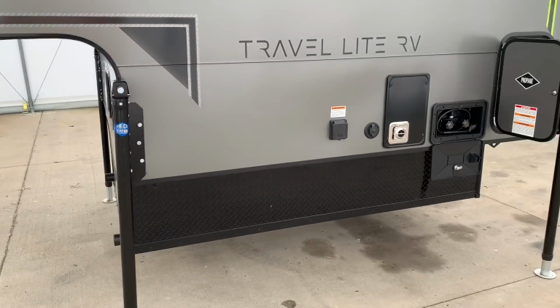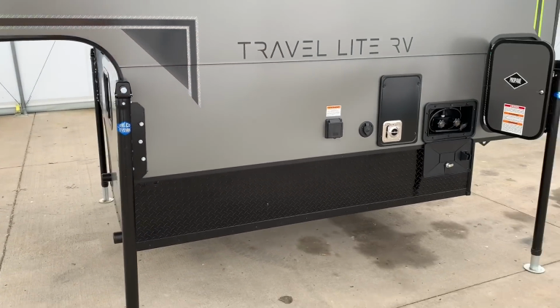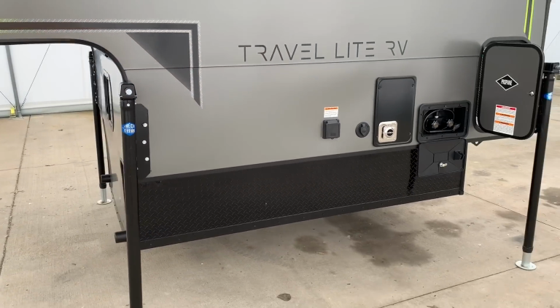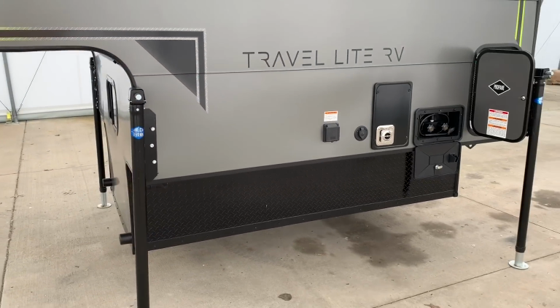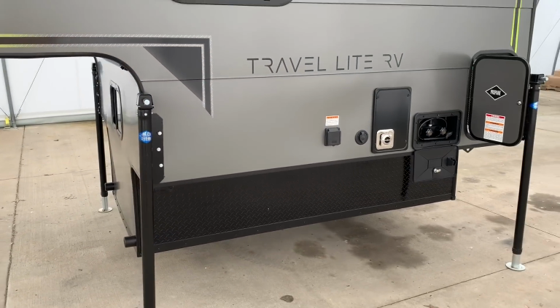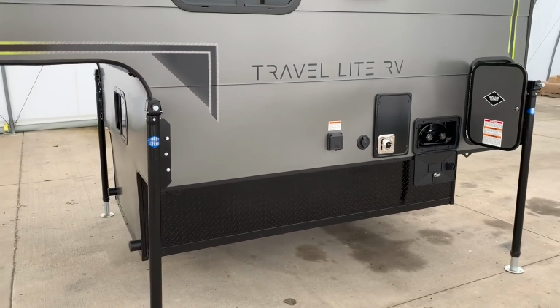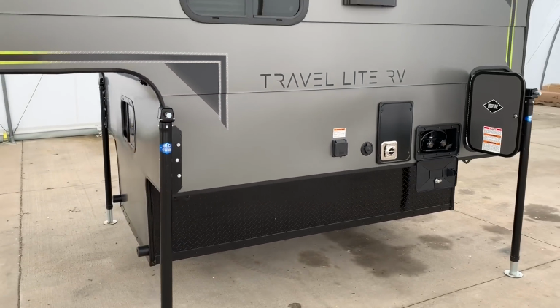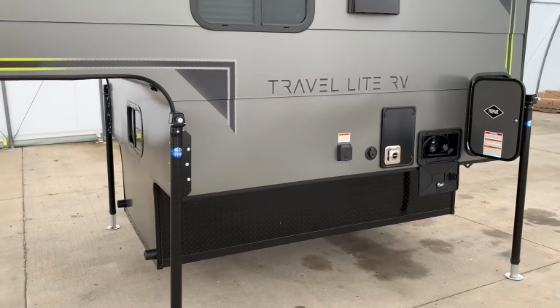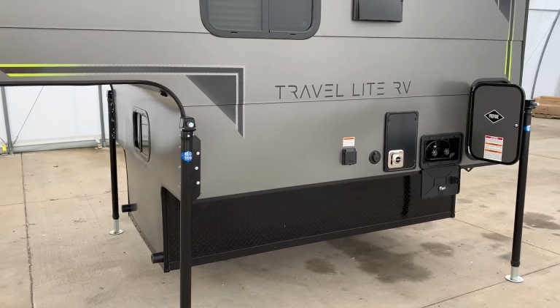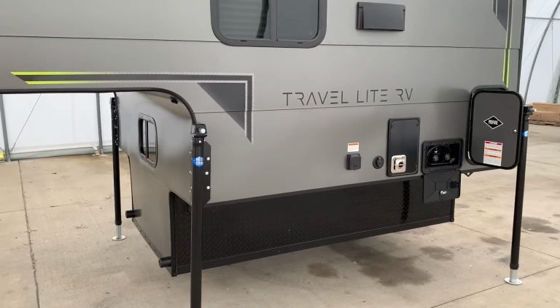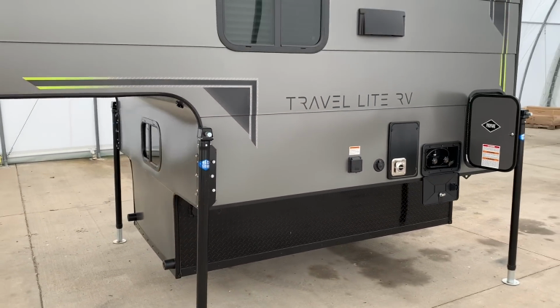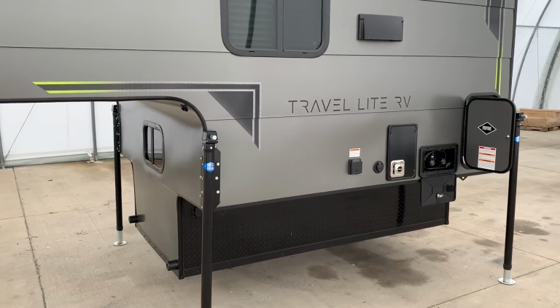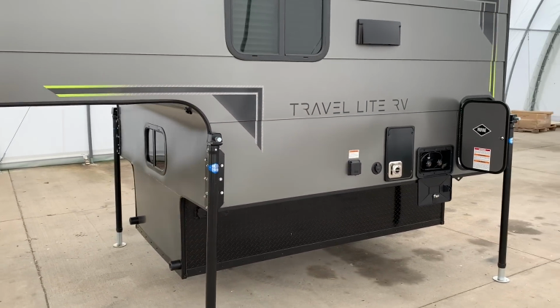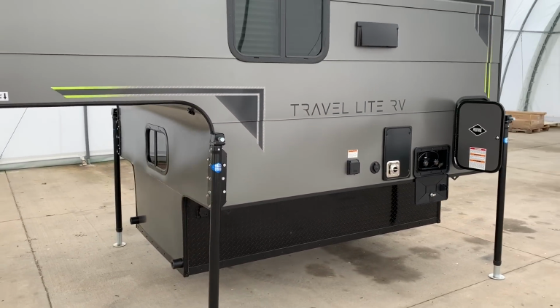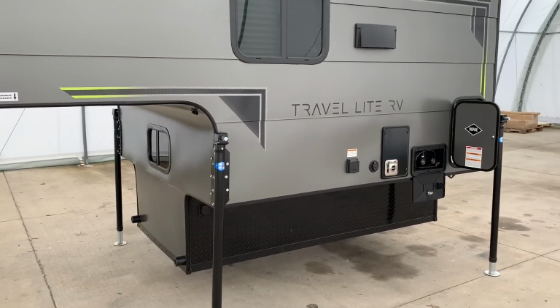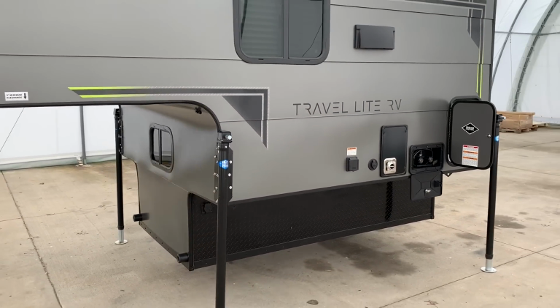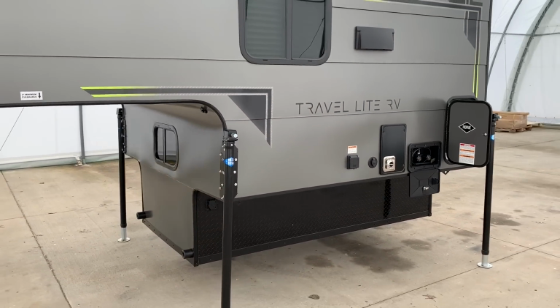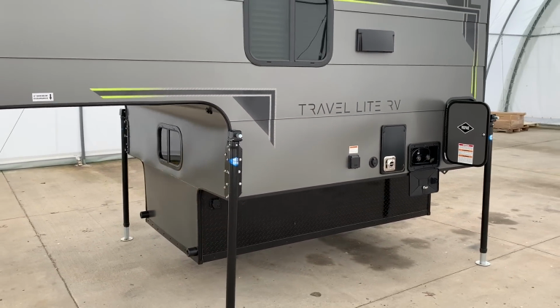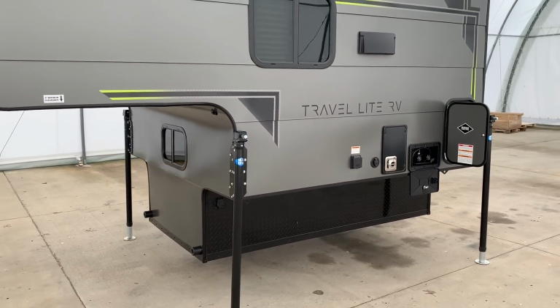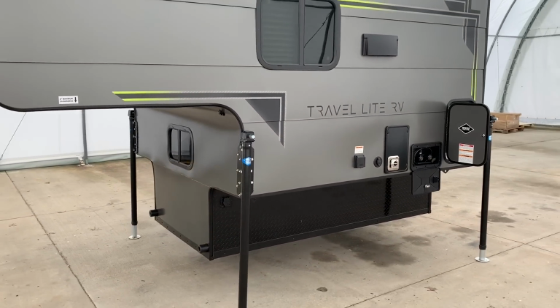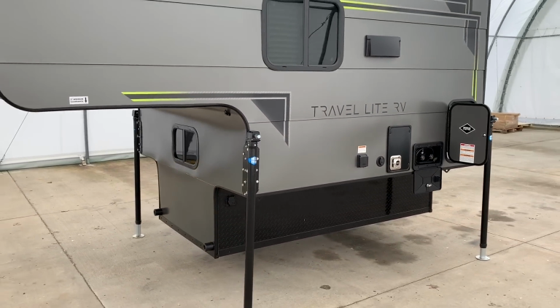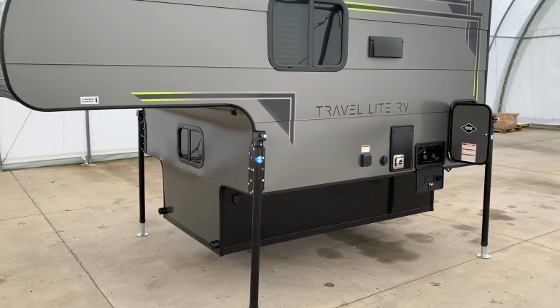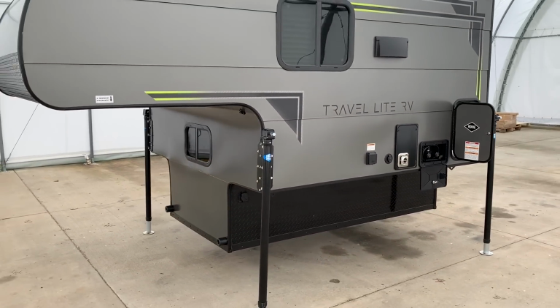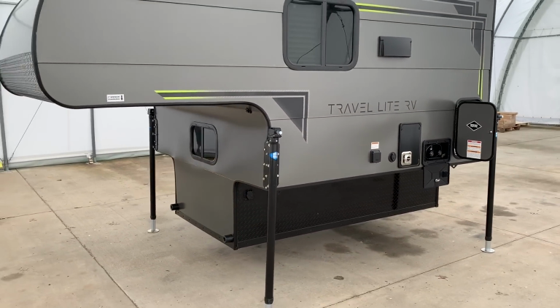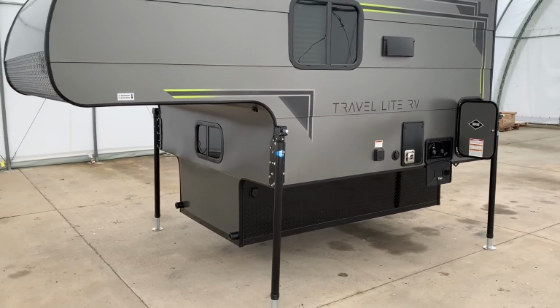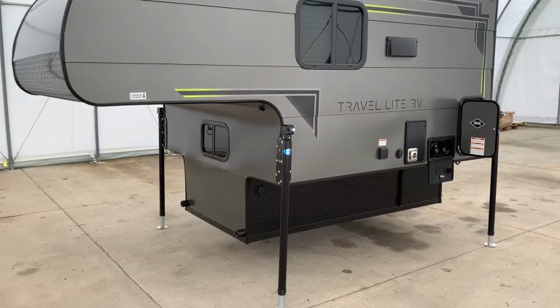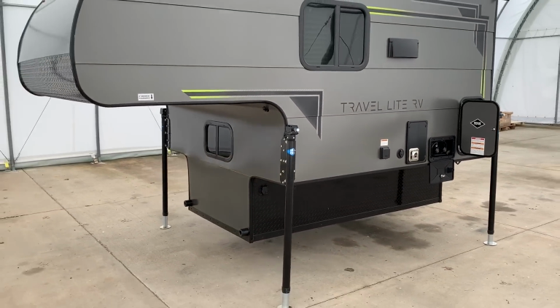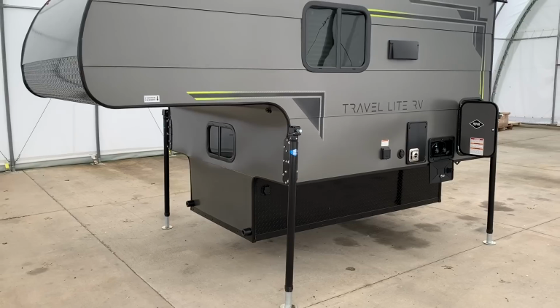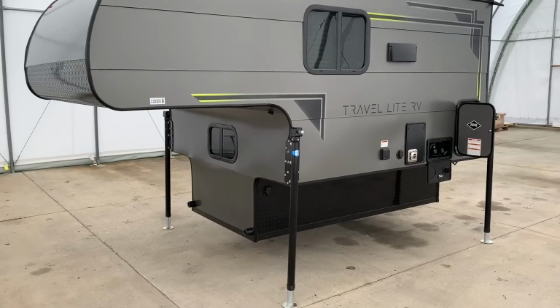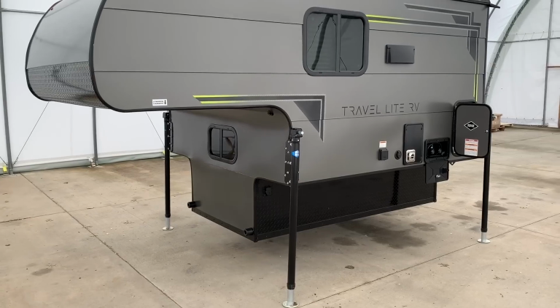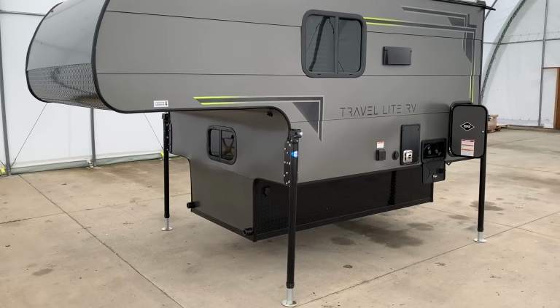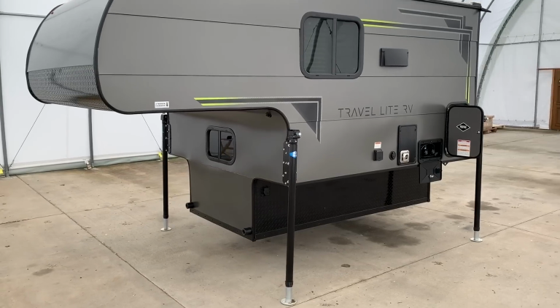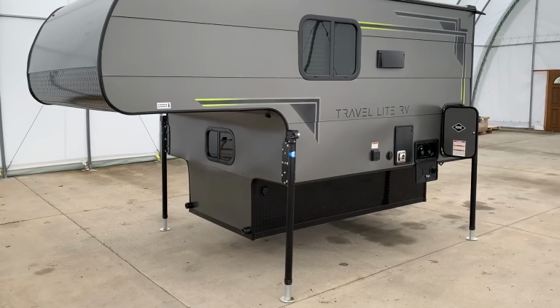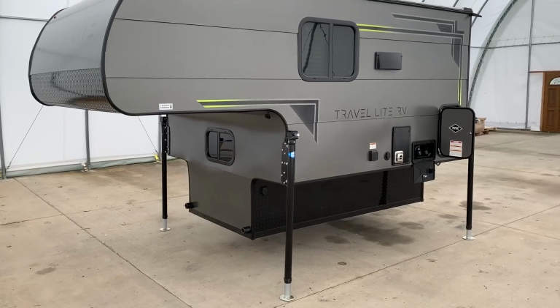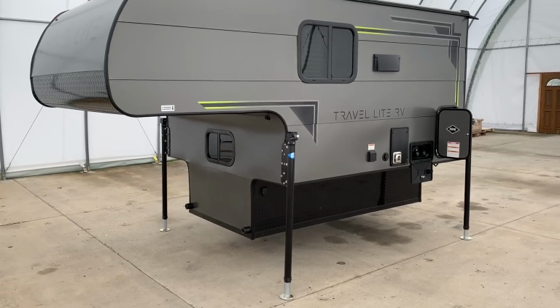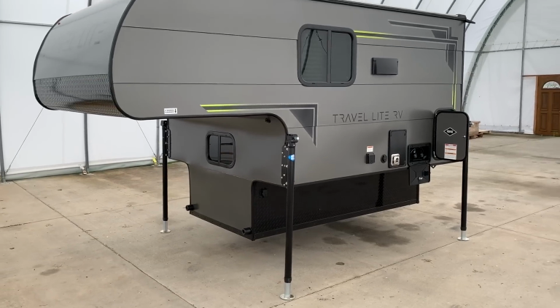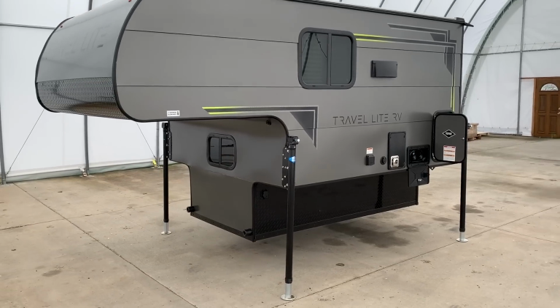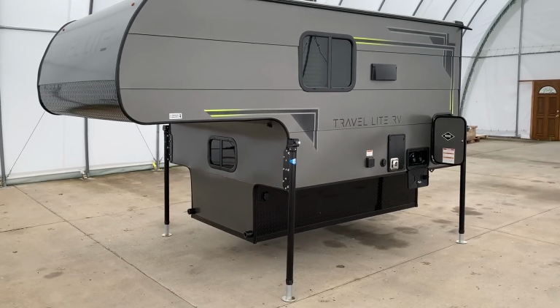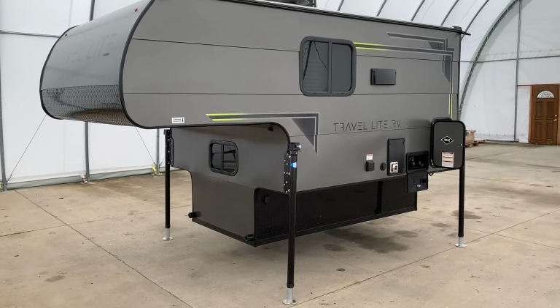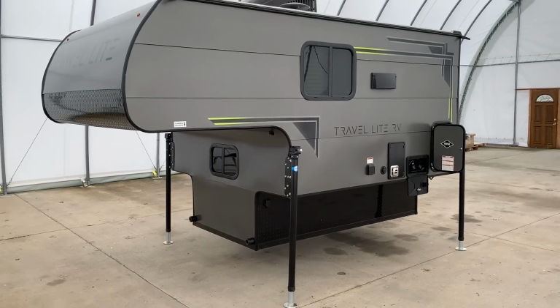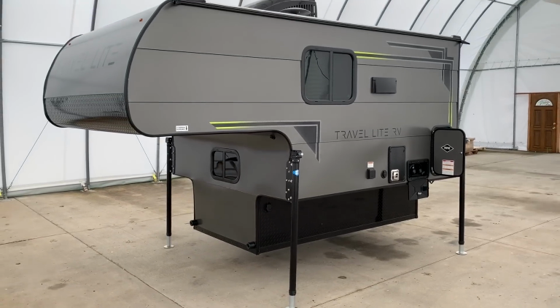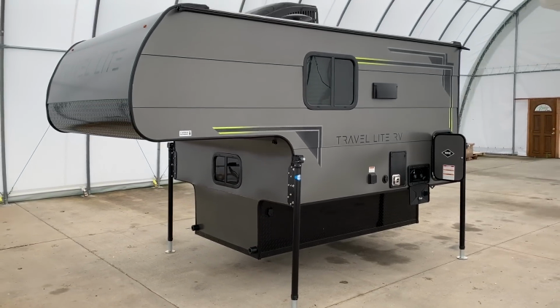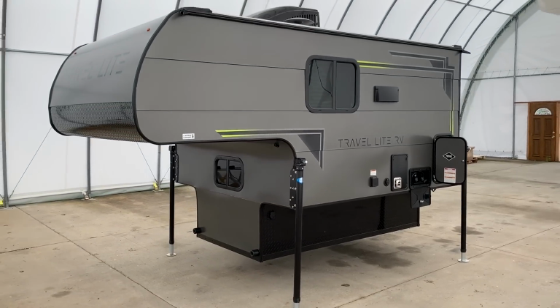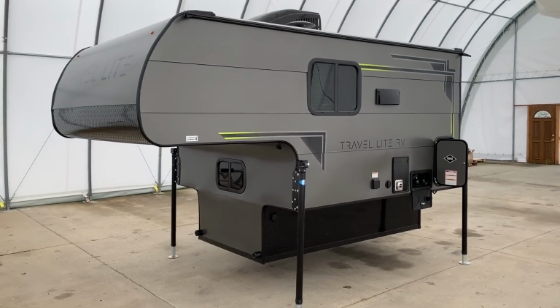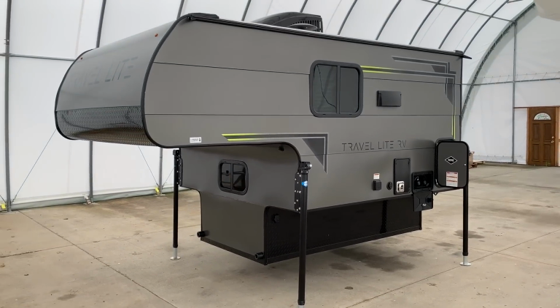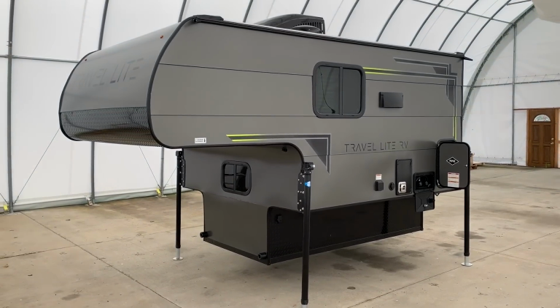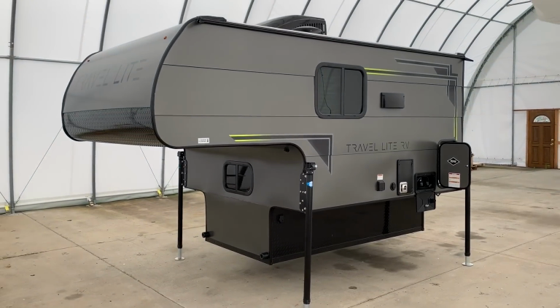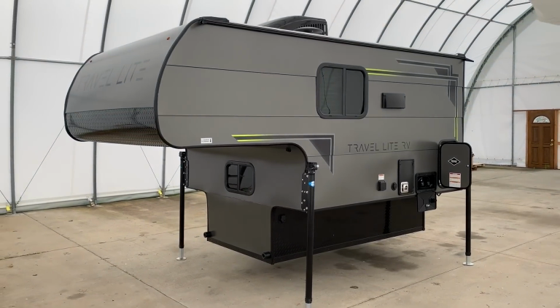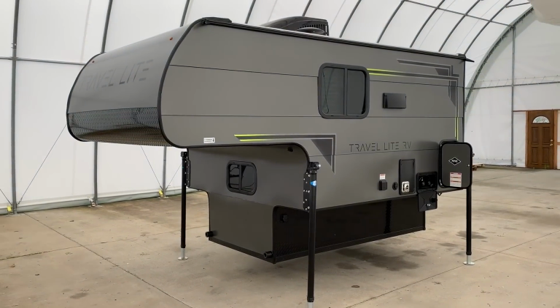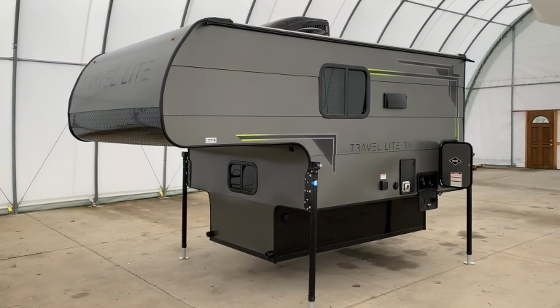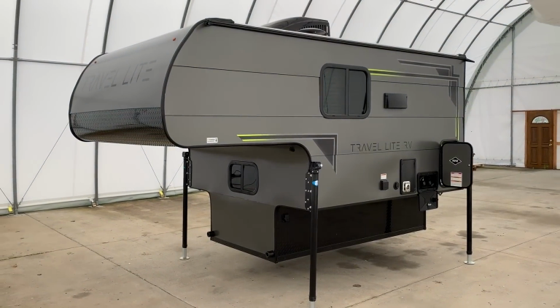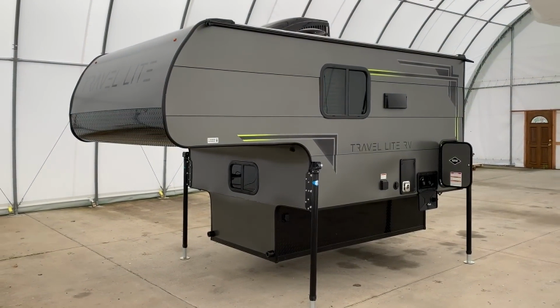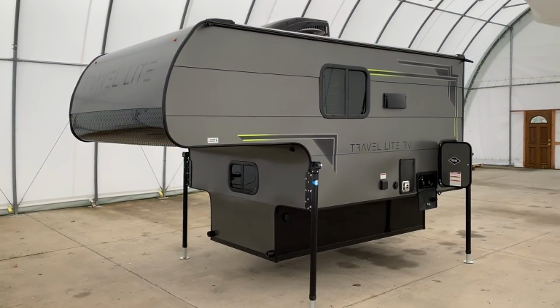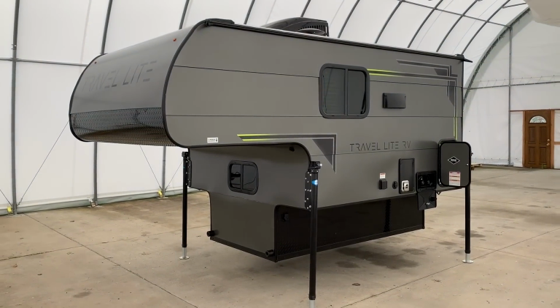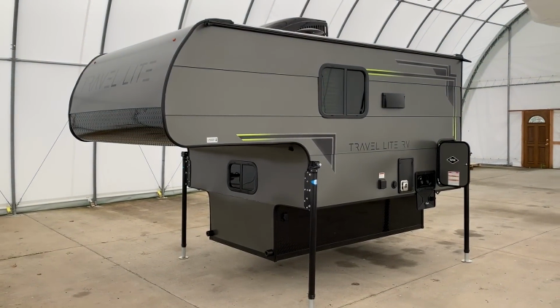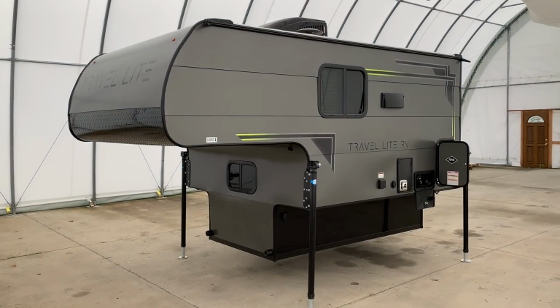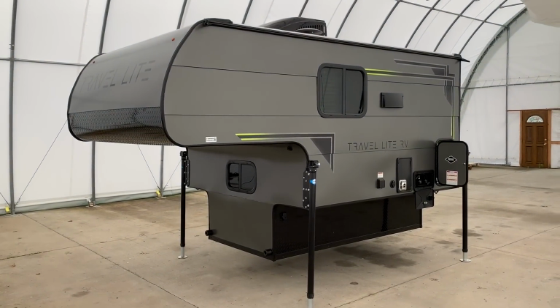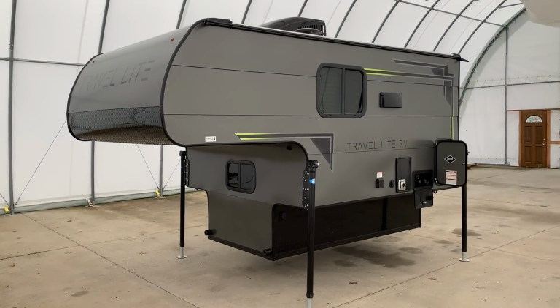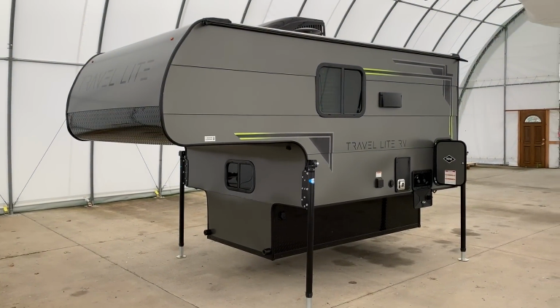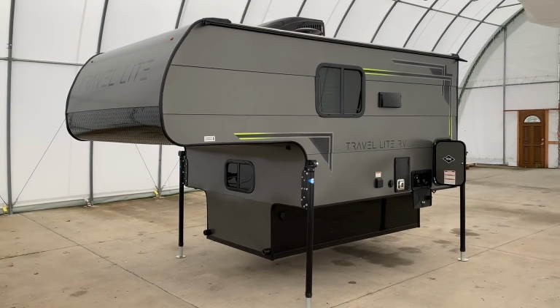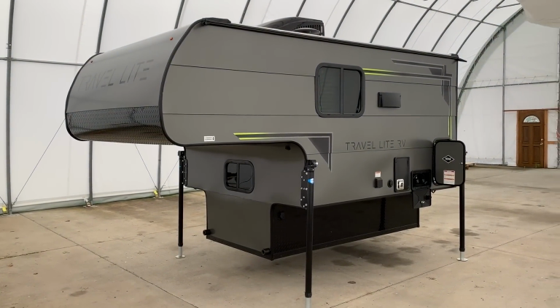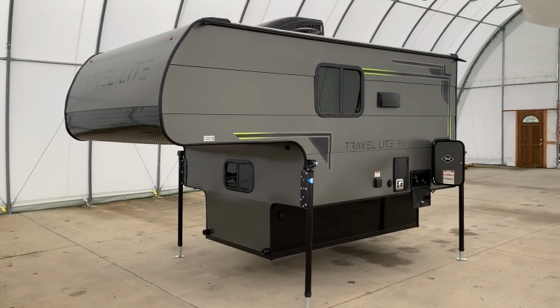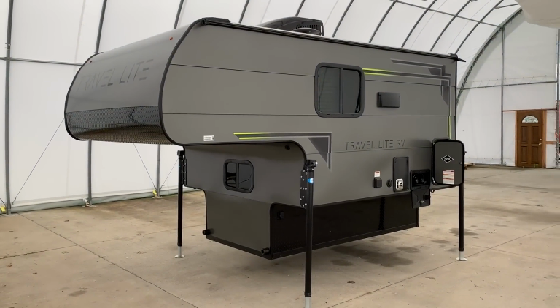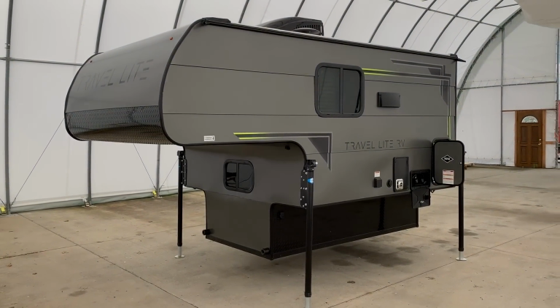If you have any questions on this Travelite, give us a call at Kuhn Truck & RV — the best little RV dealer around since 1976.